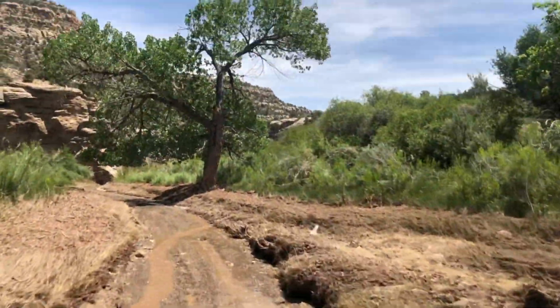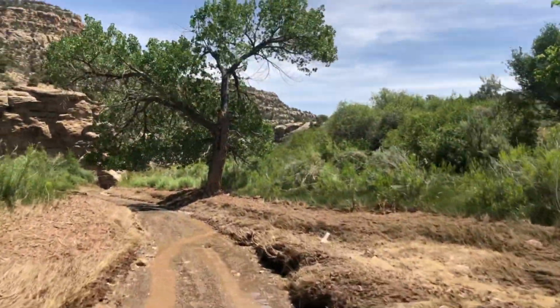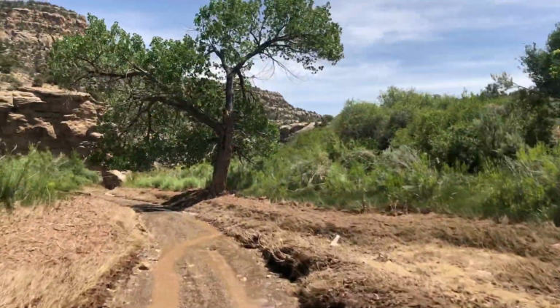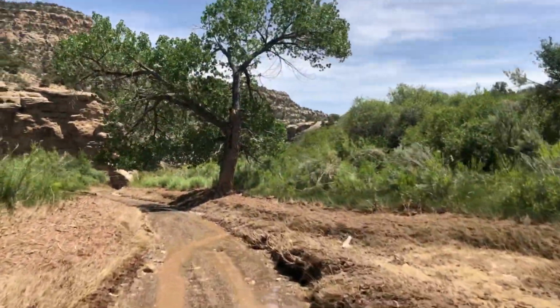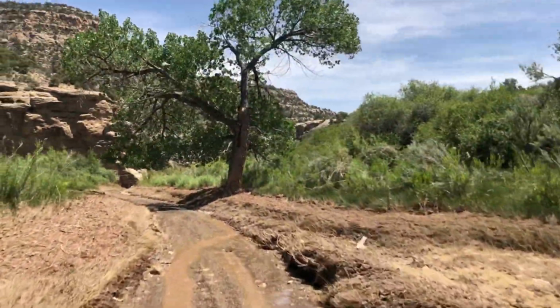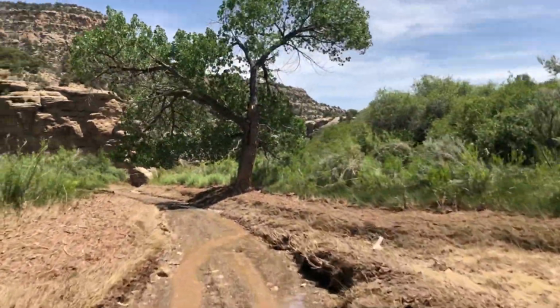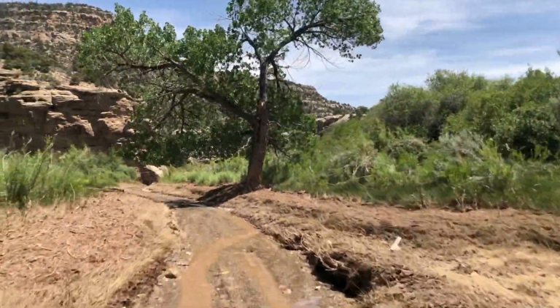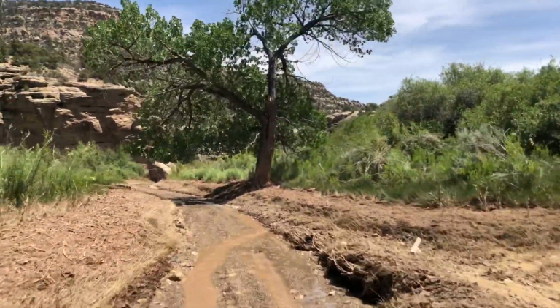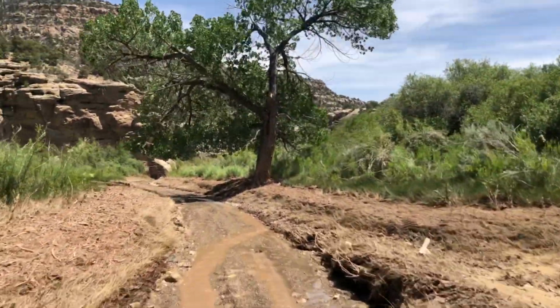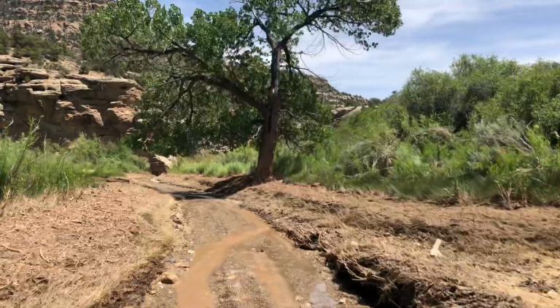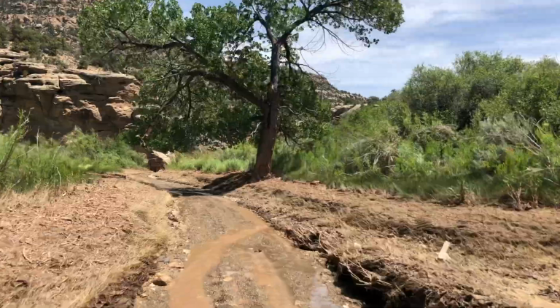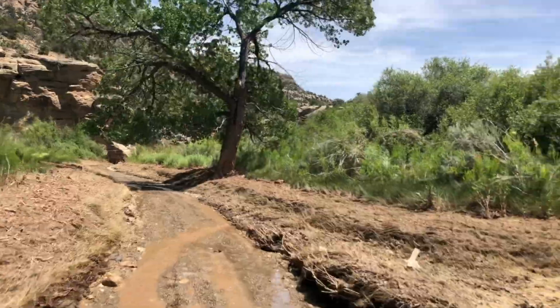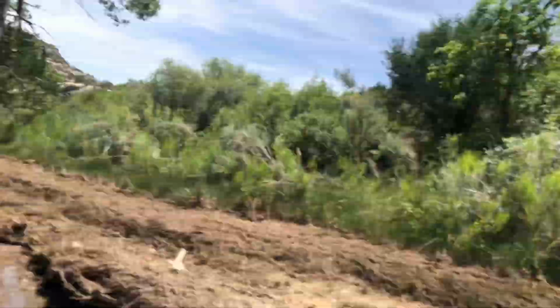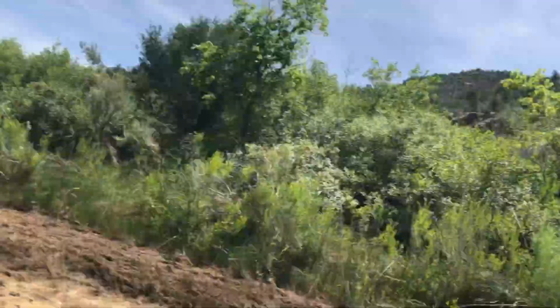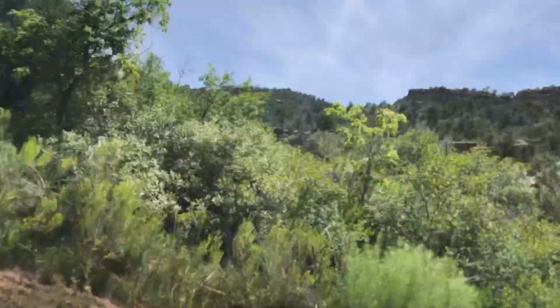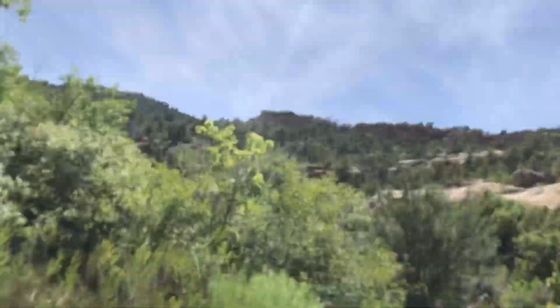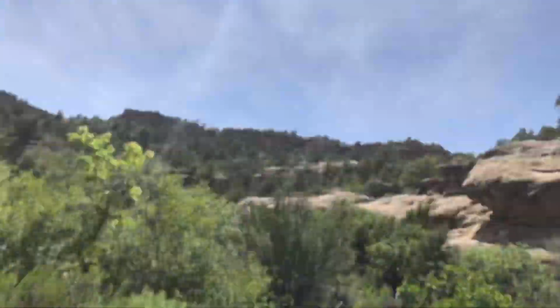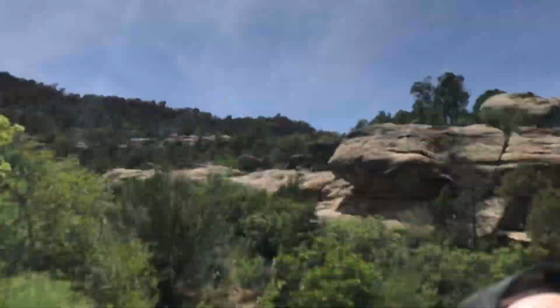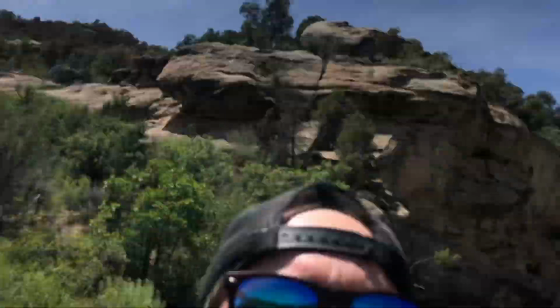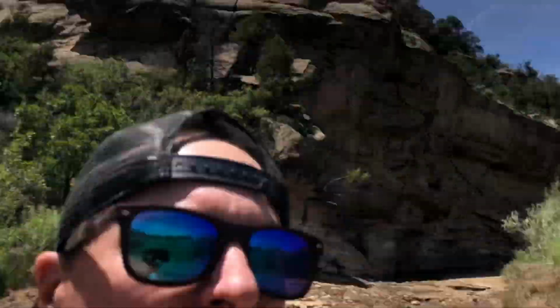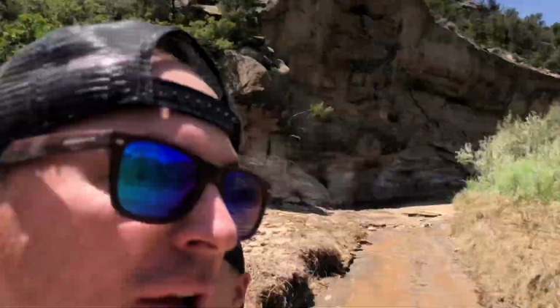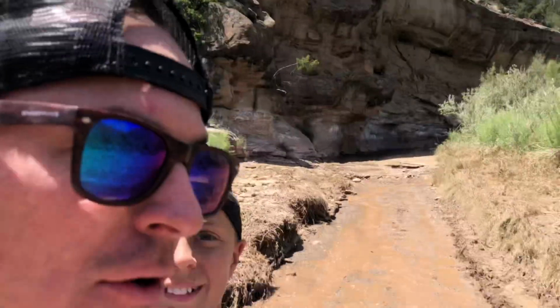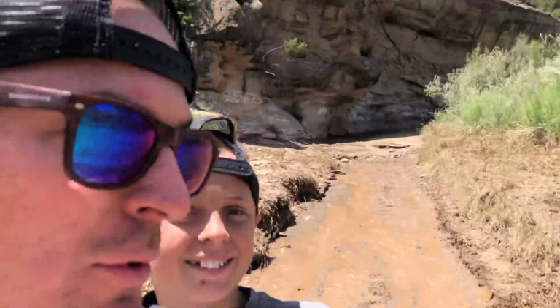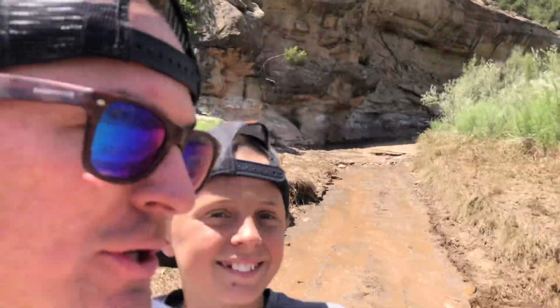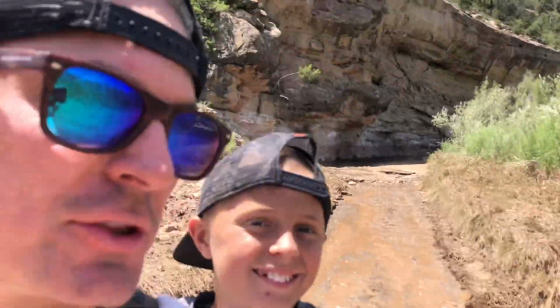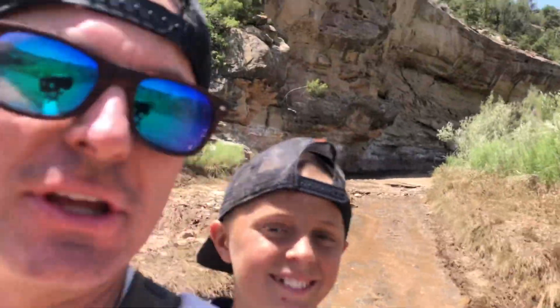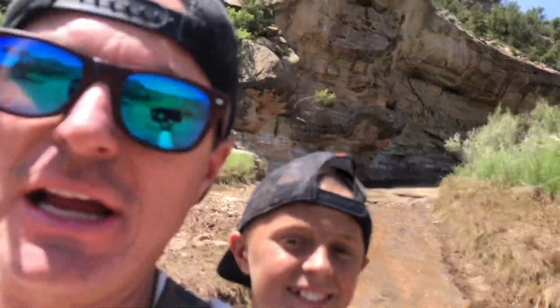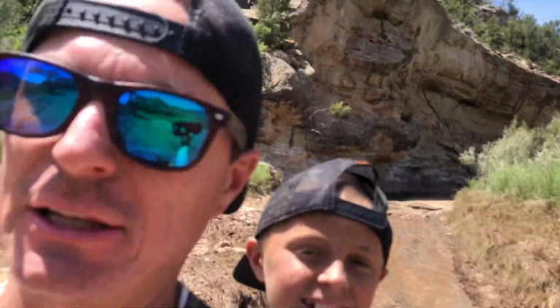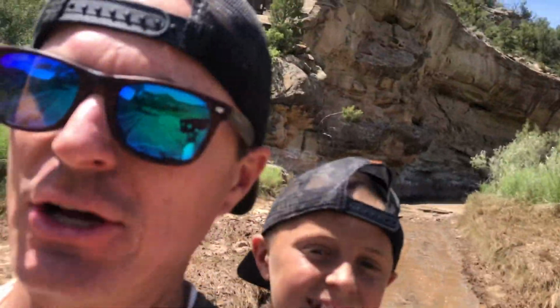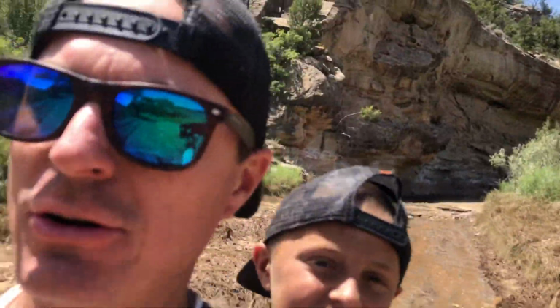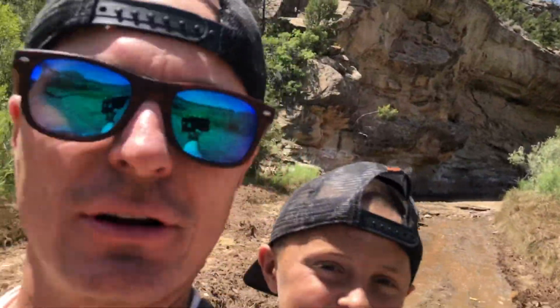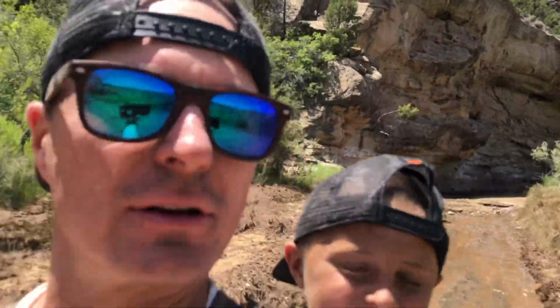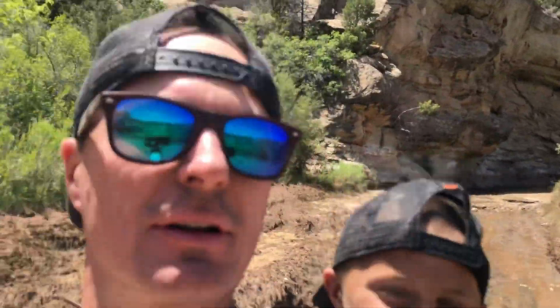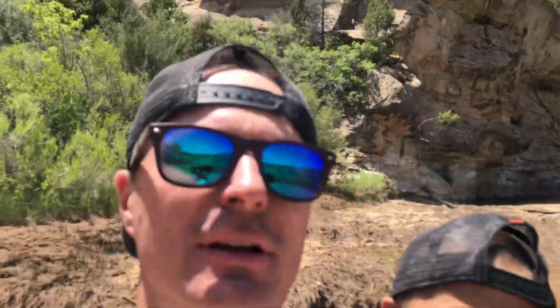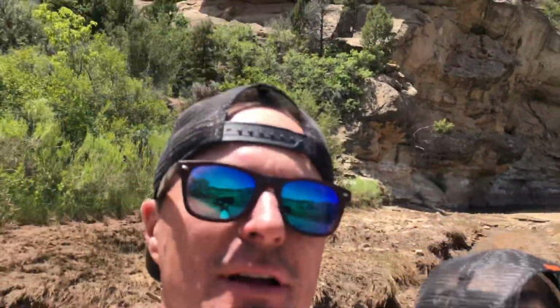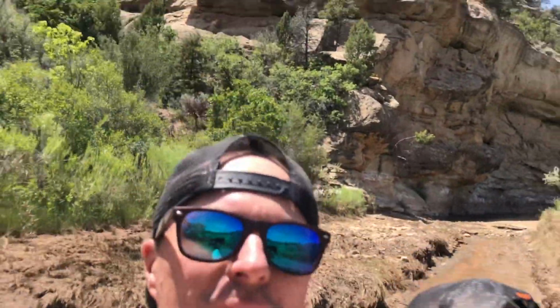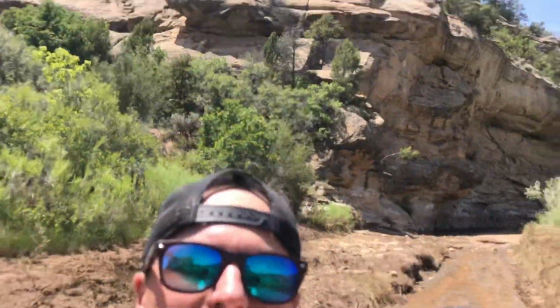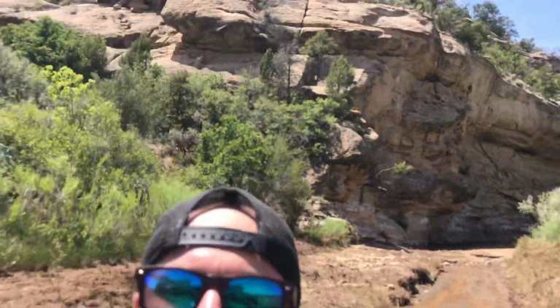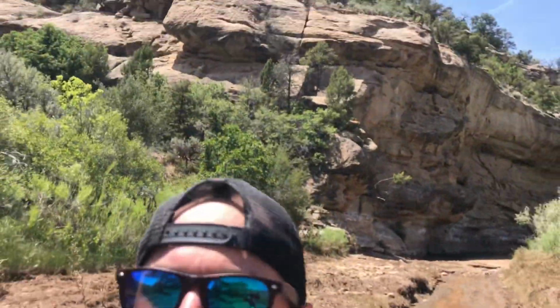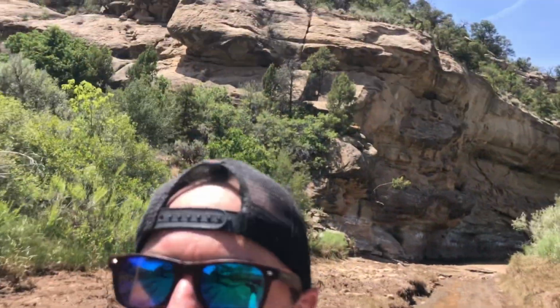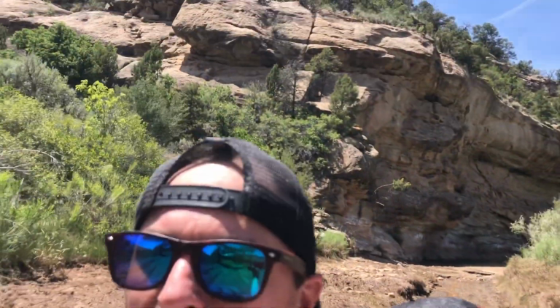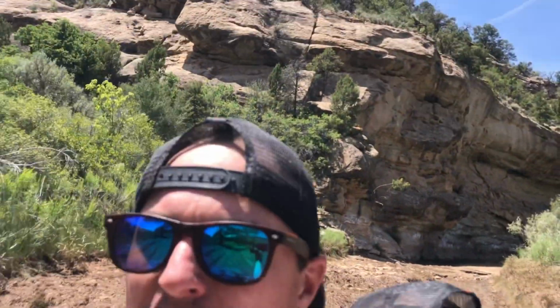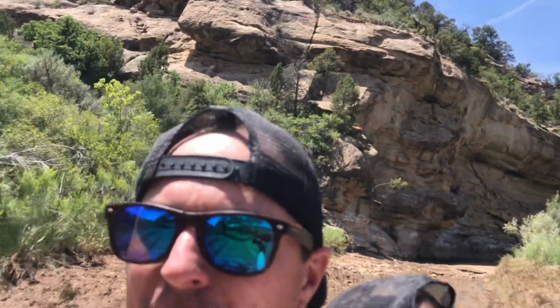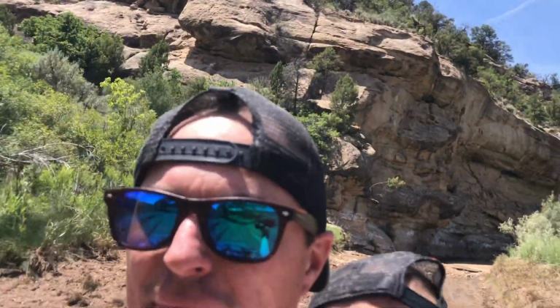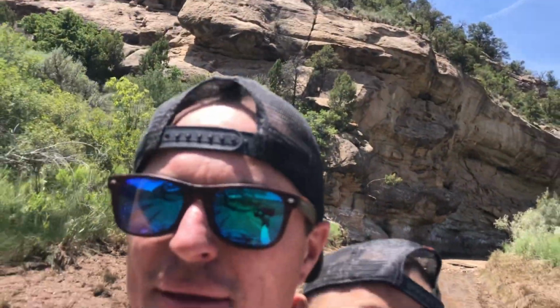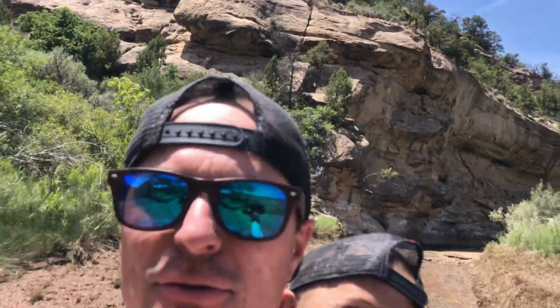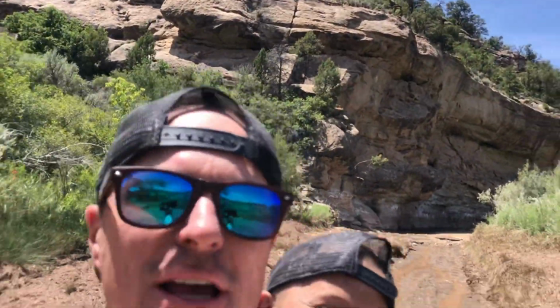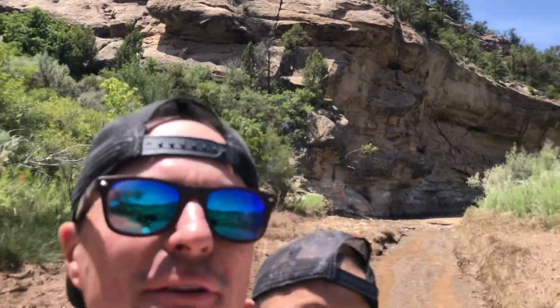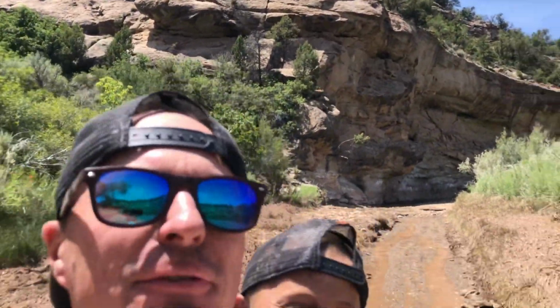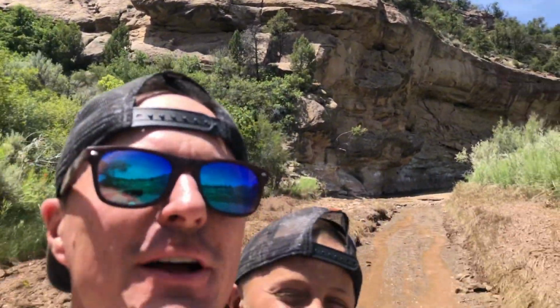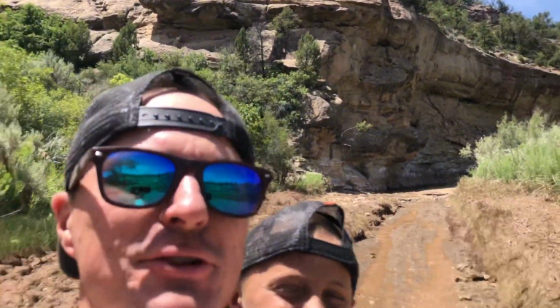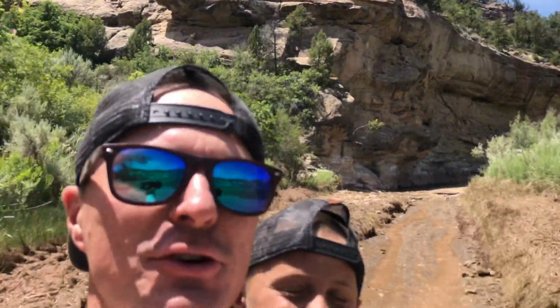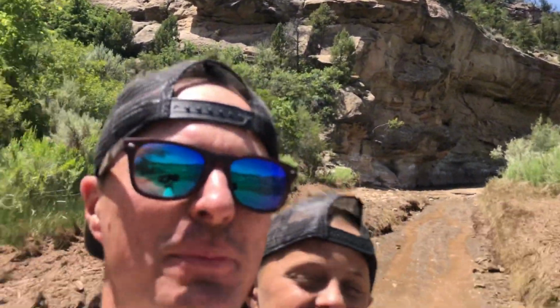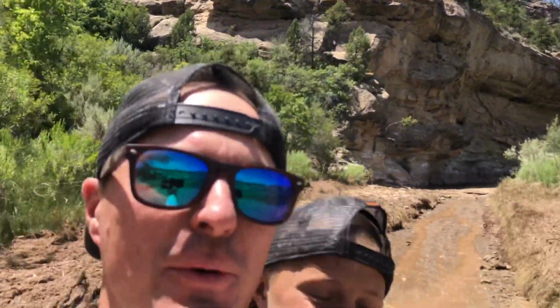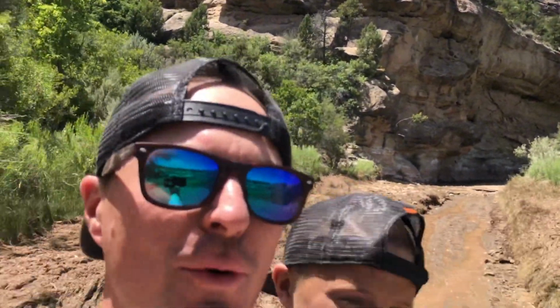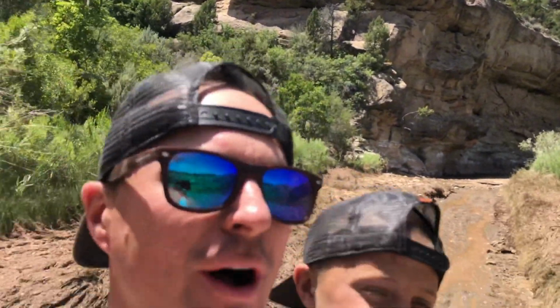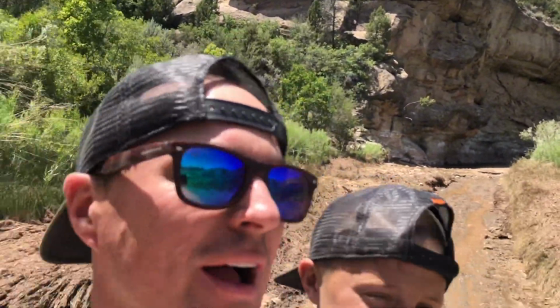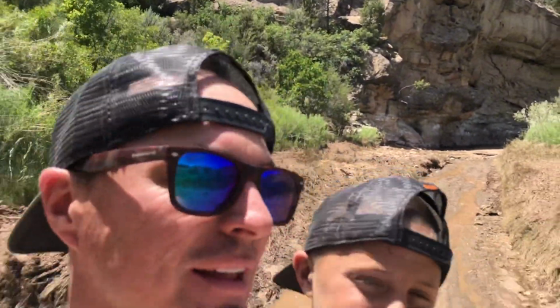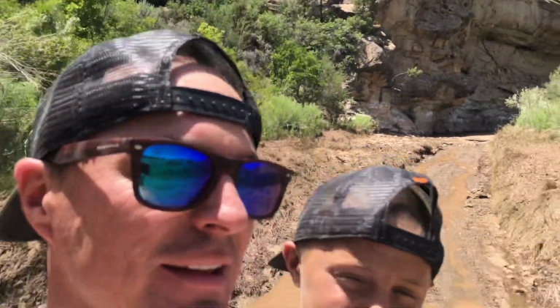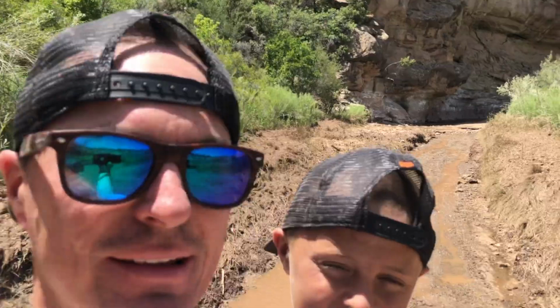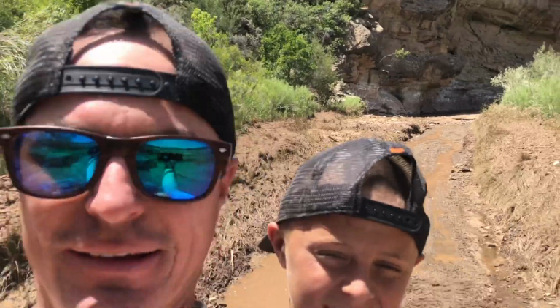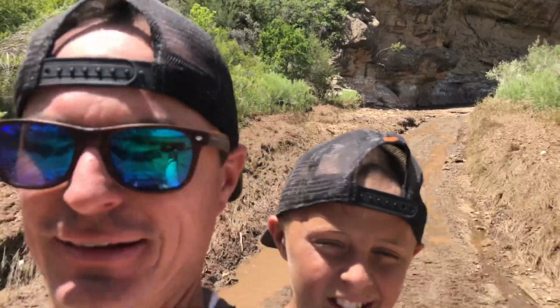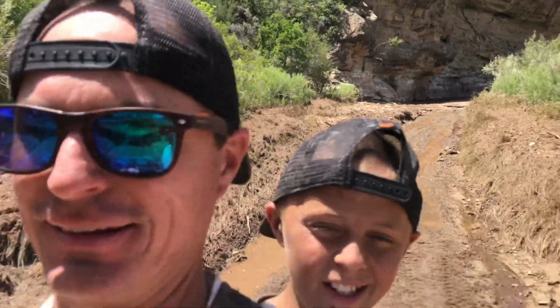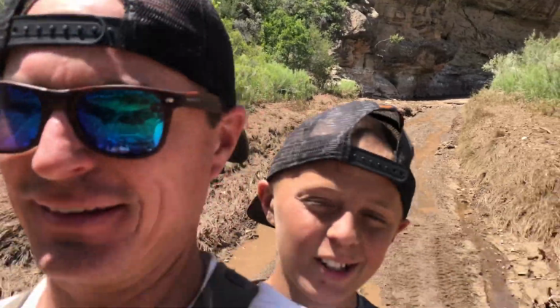Pretty cool section of trail. What'd you think, Luke? Amazing. Was that a fun trip or what? Yup.